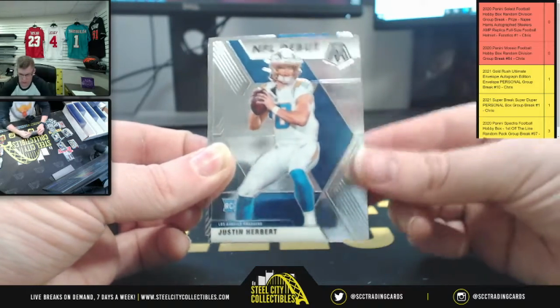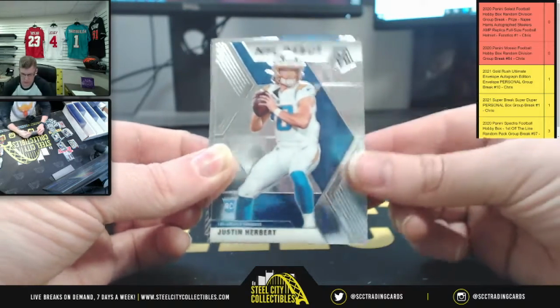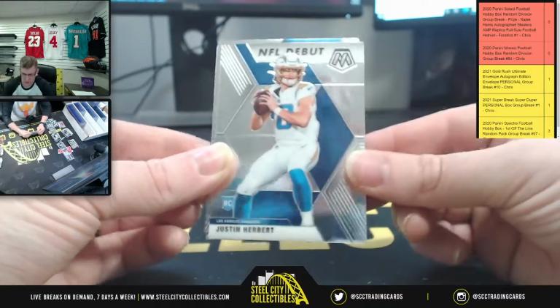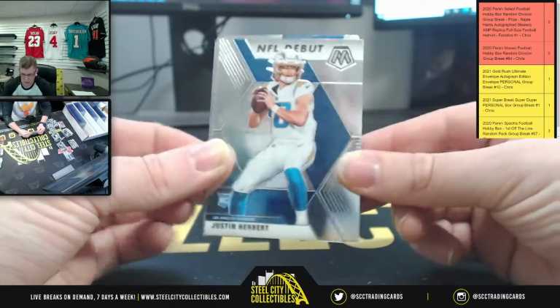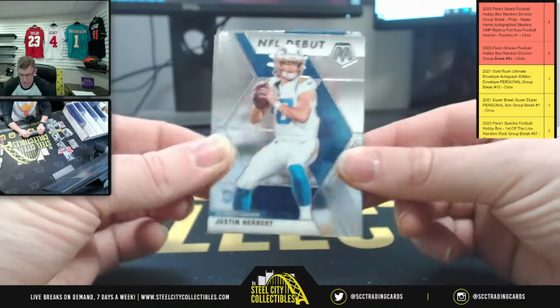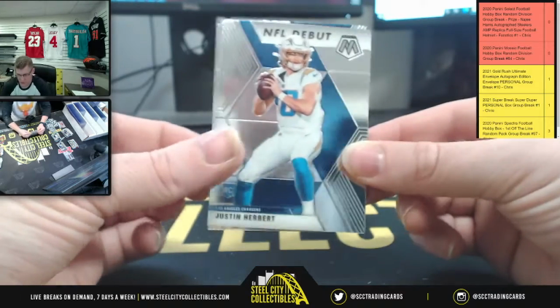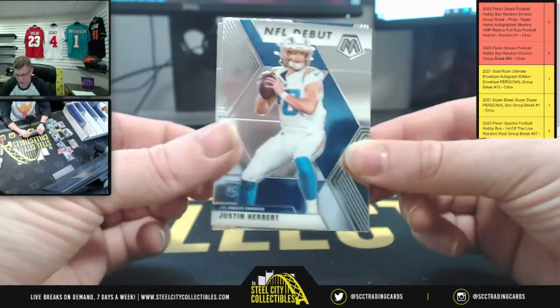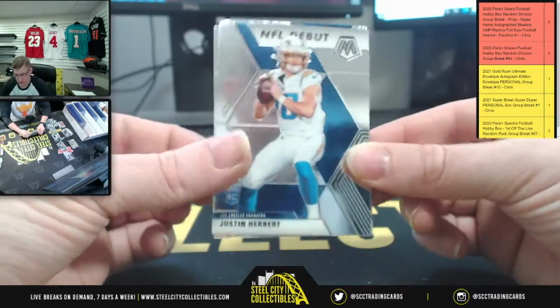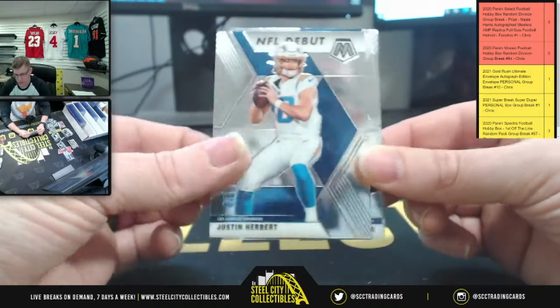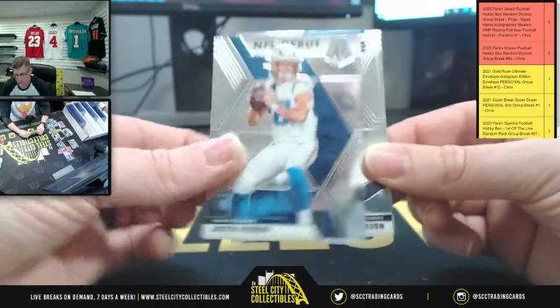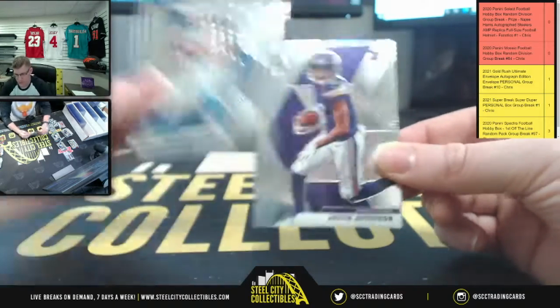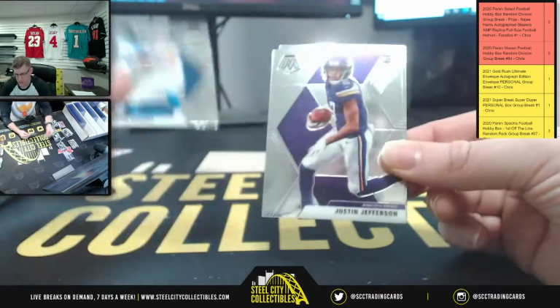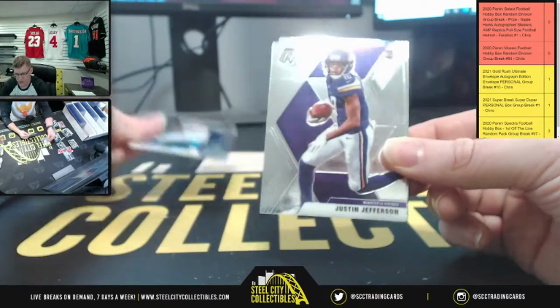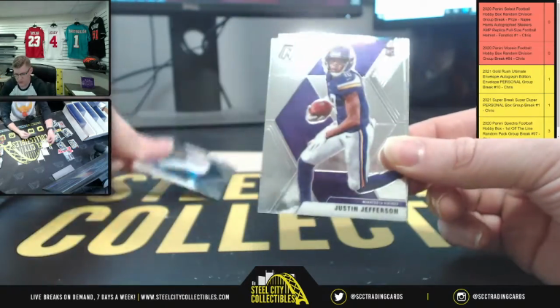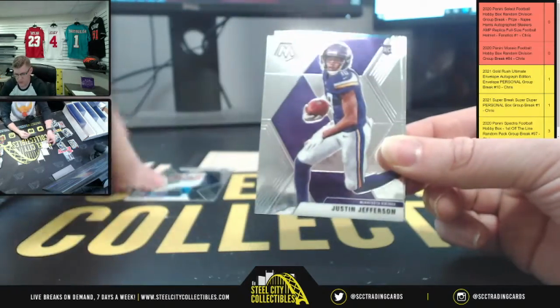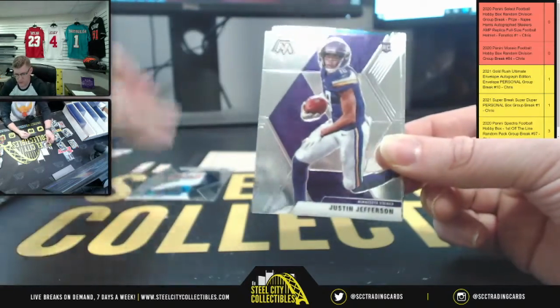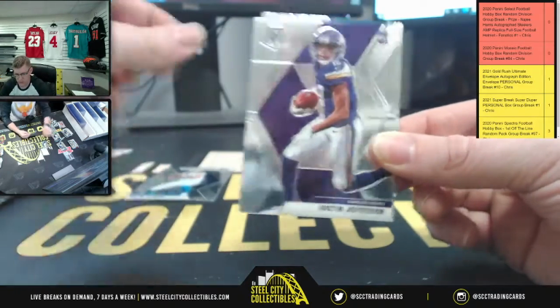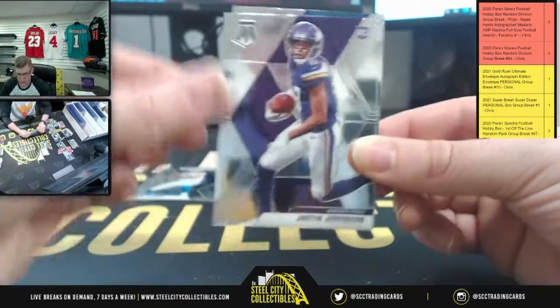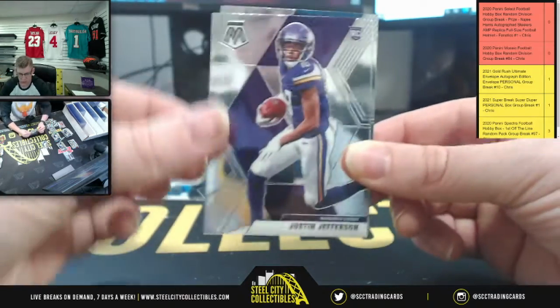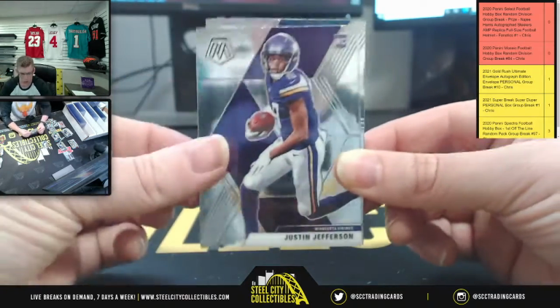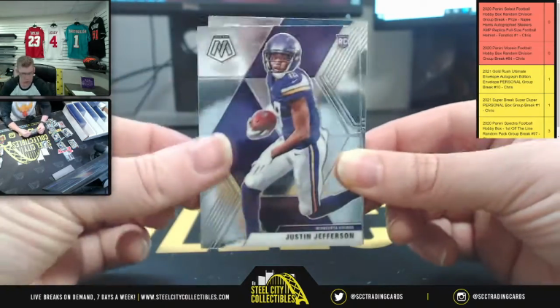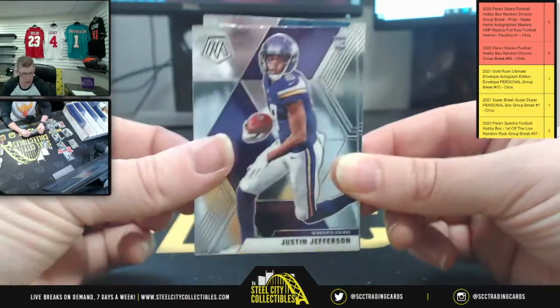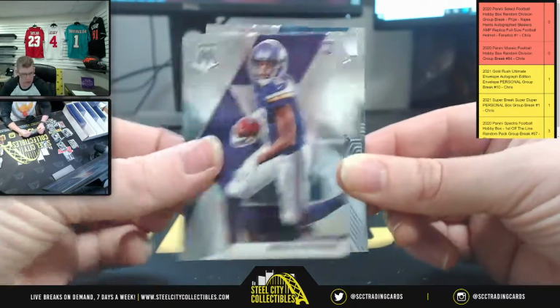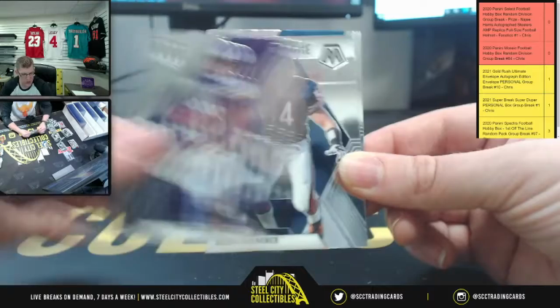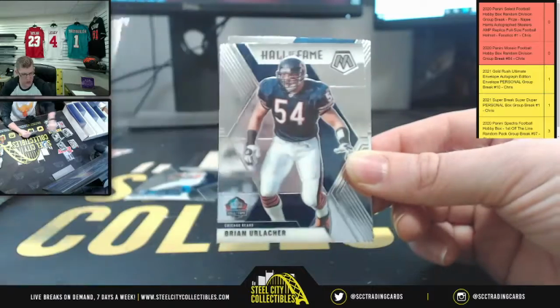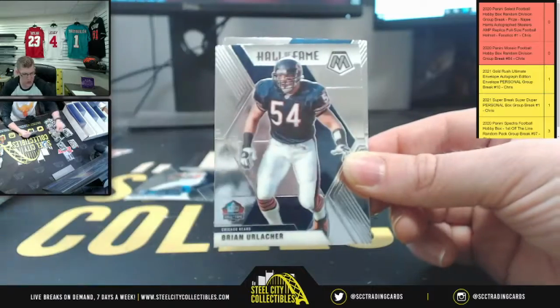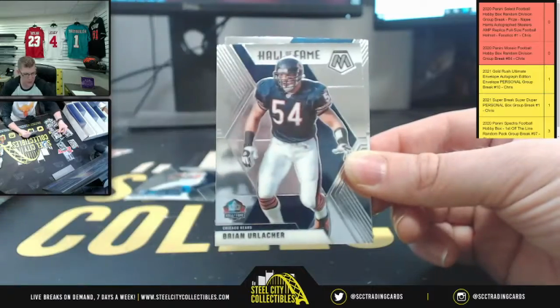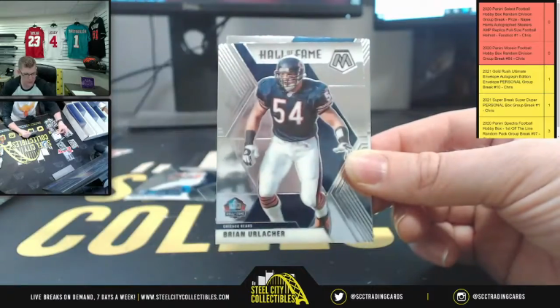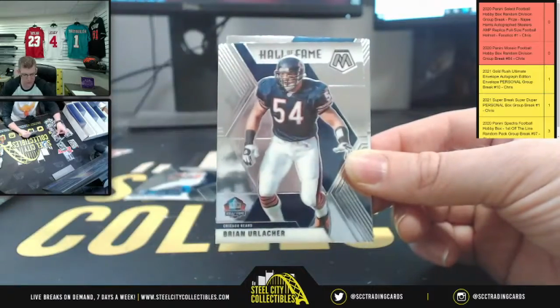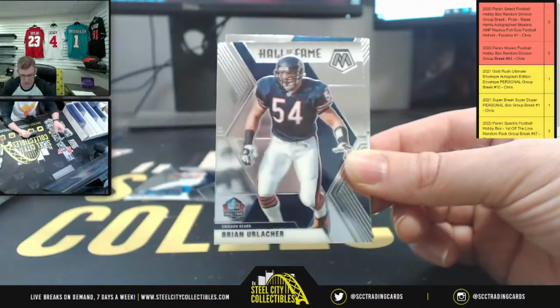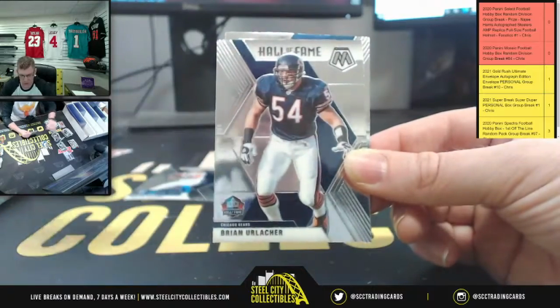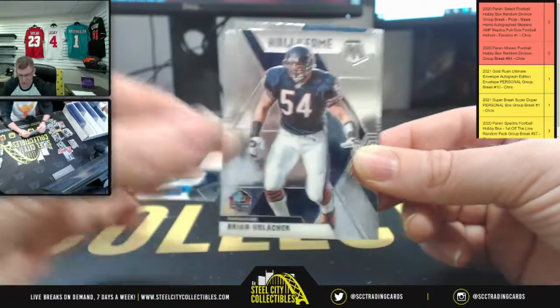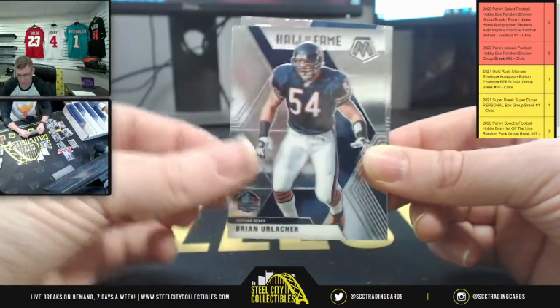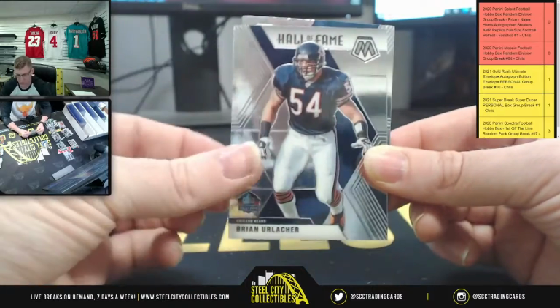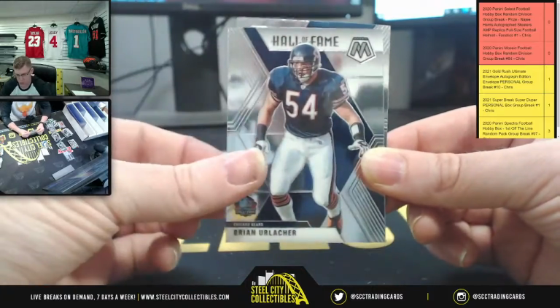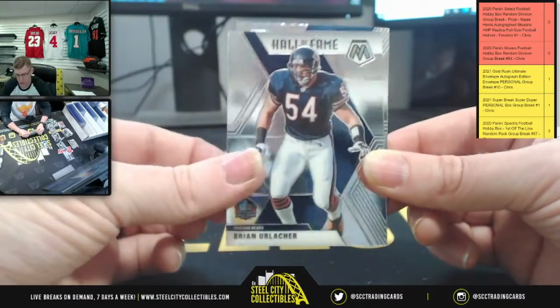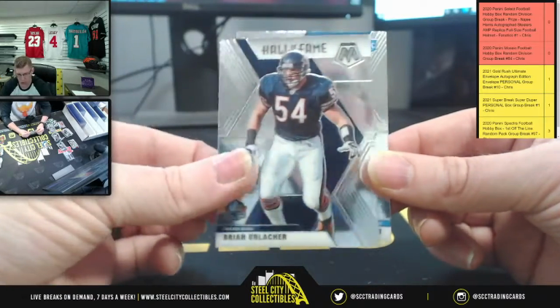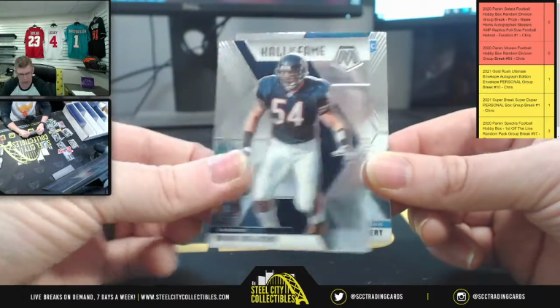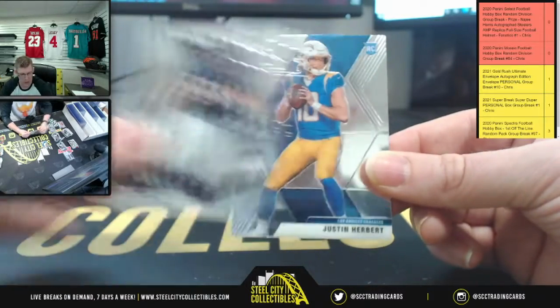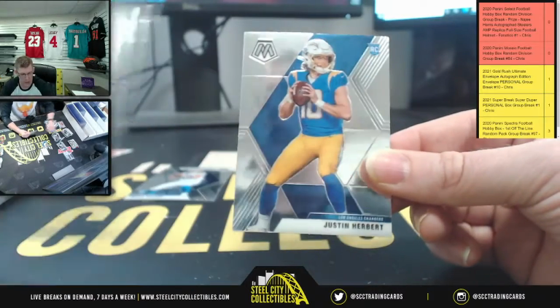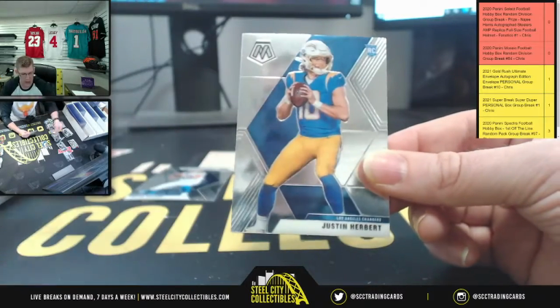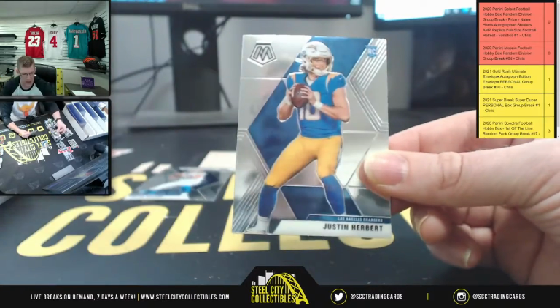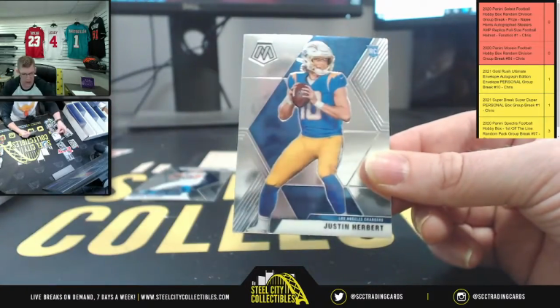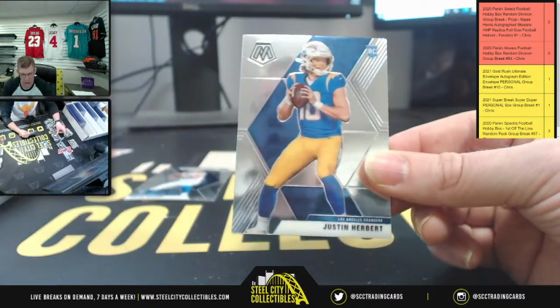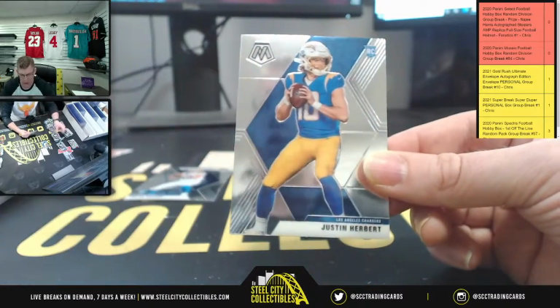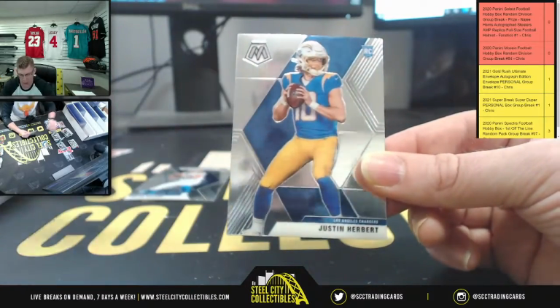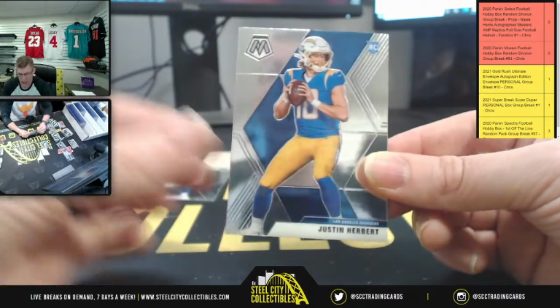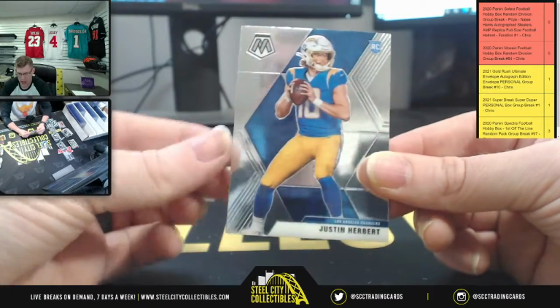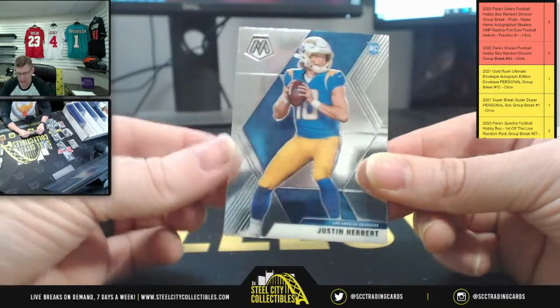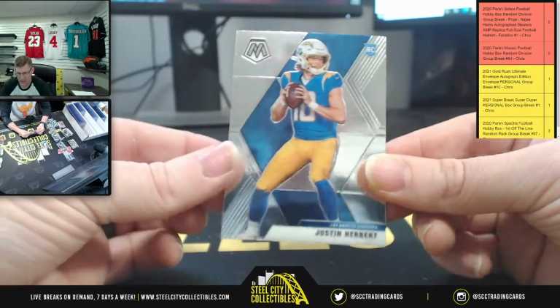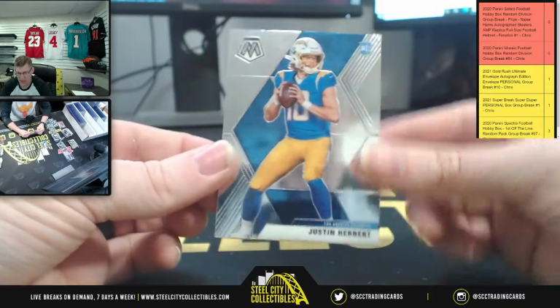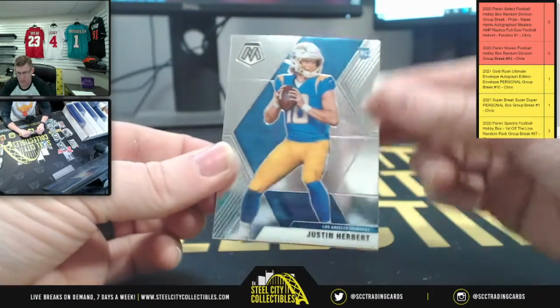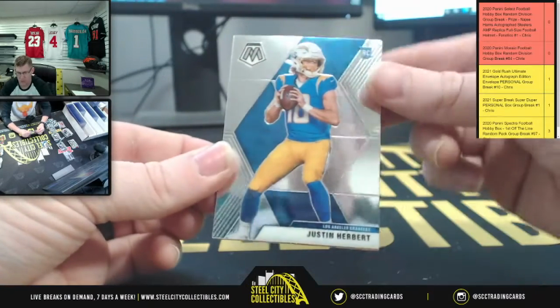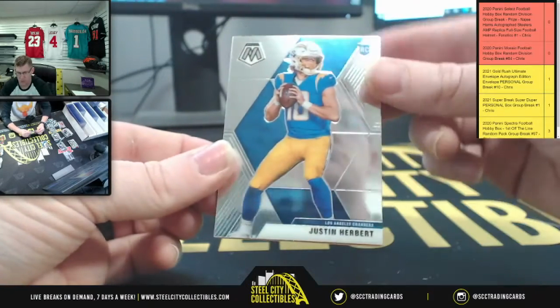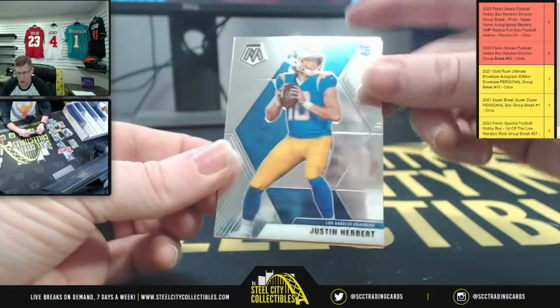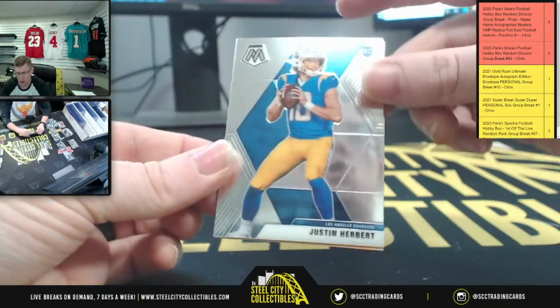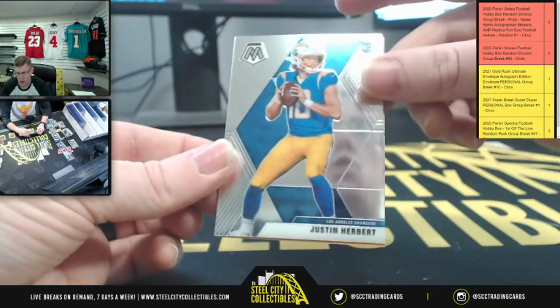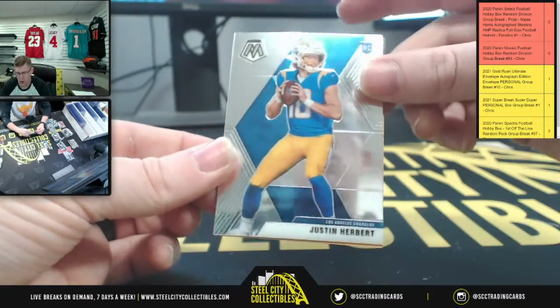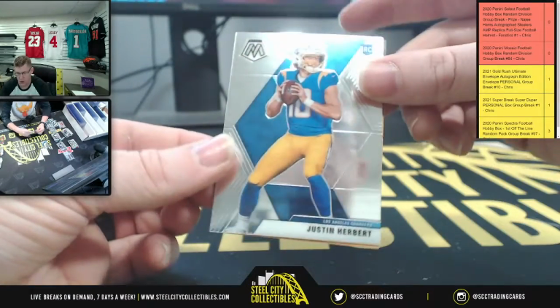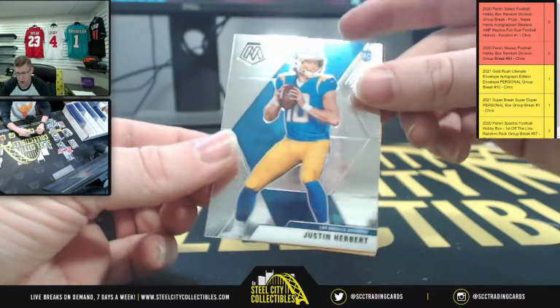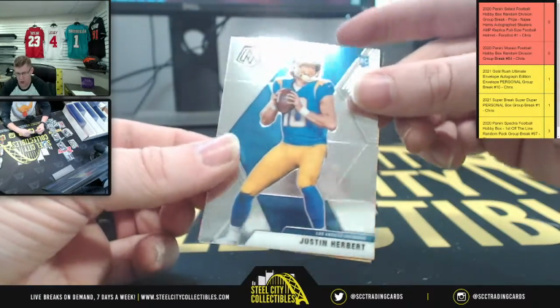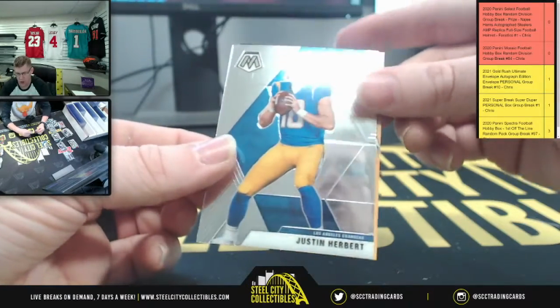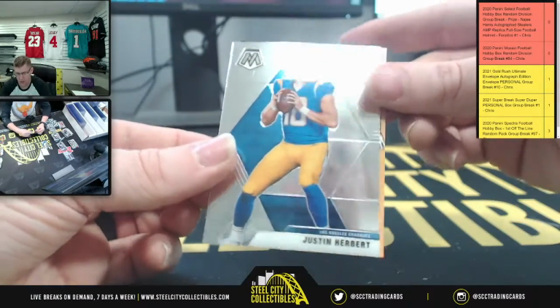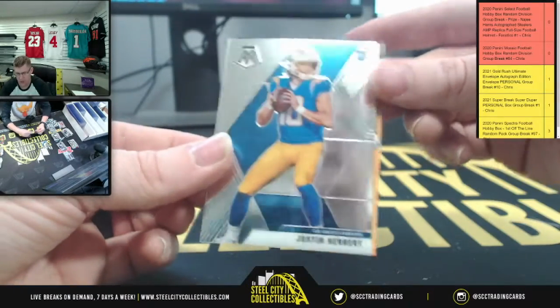The NFL debuts - Justin Jefferson, Brian Urlacher, and then more Herbert.